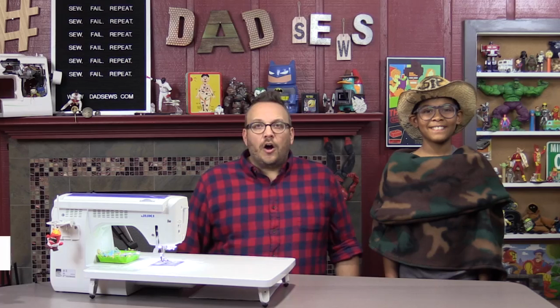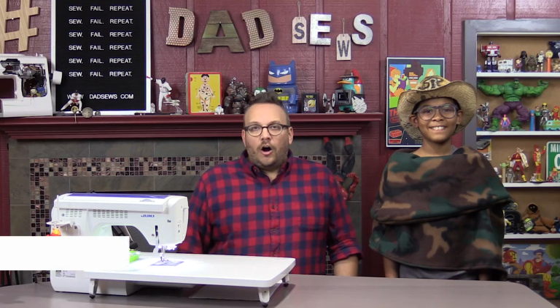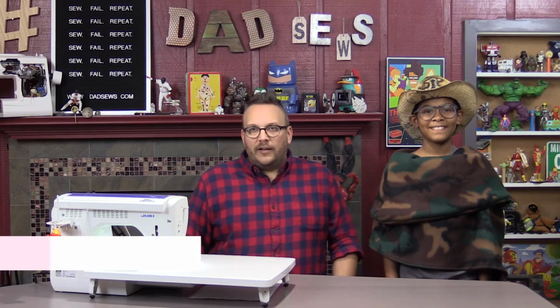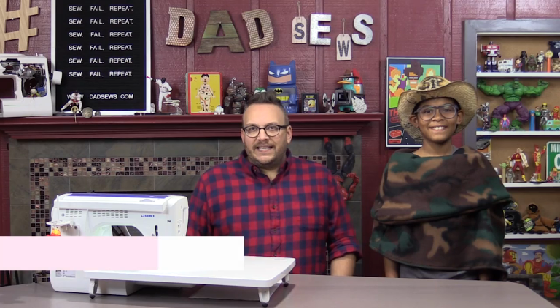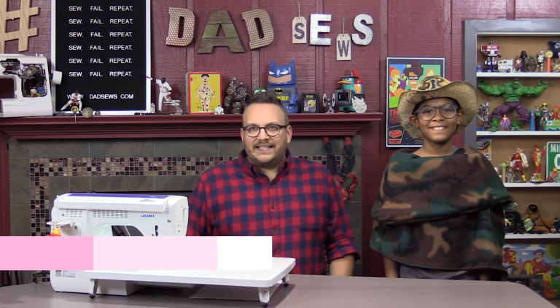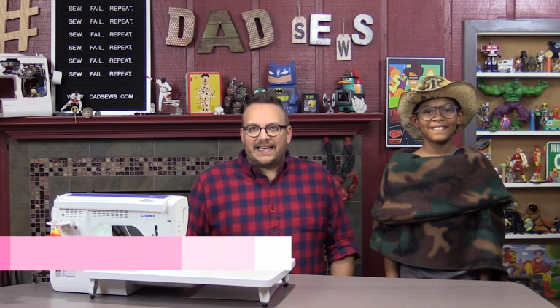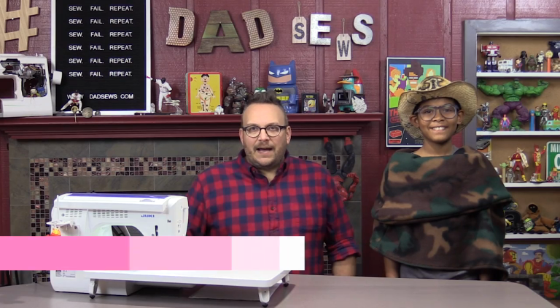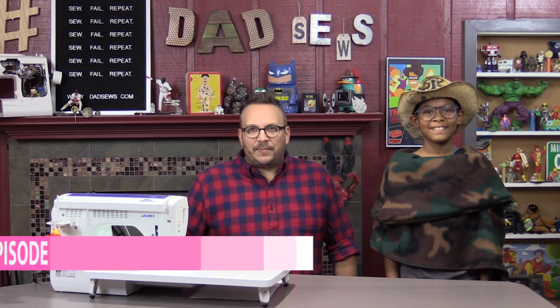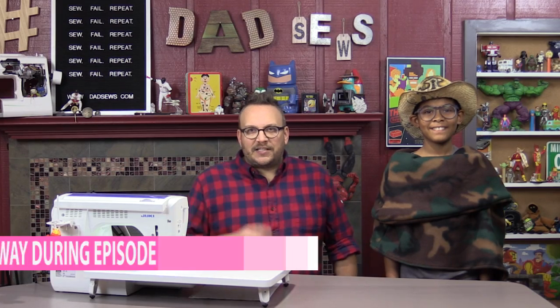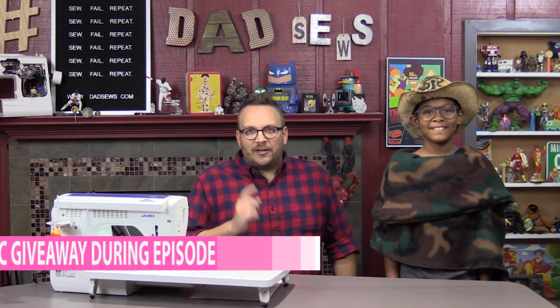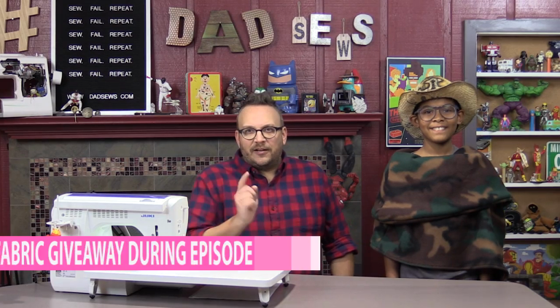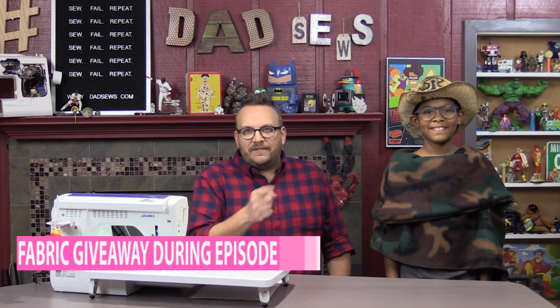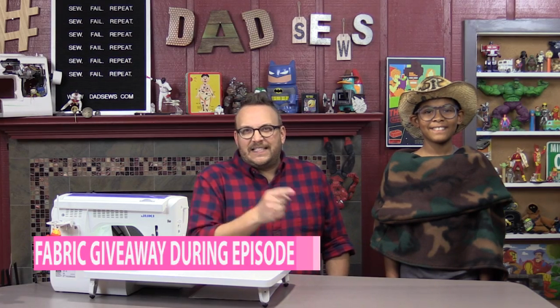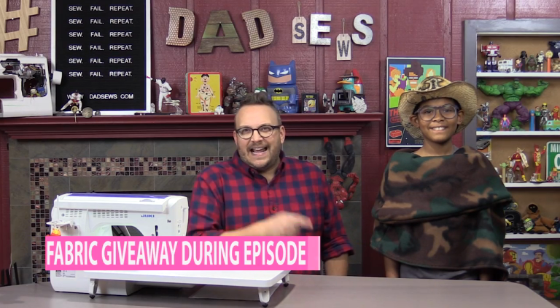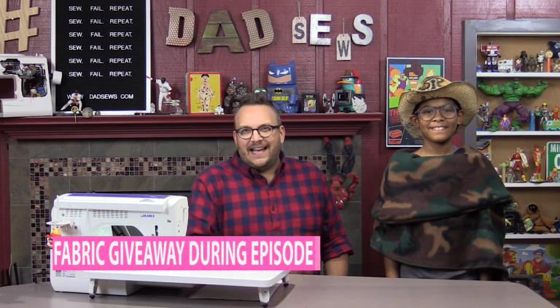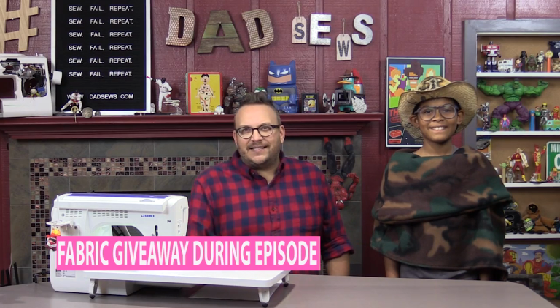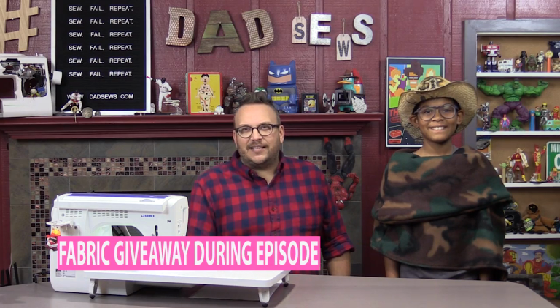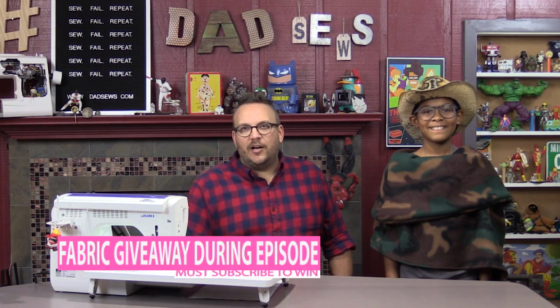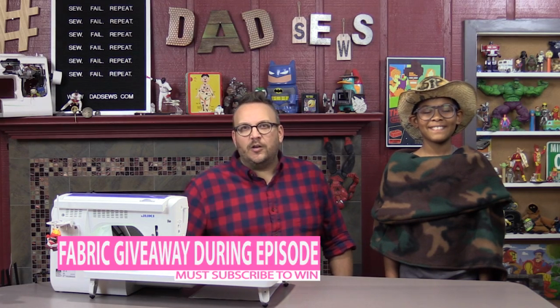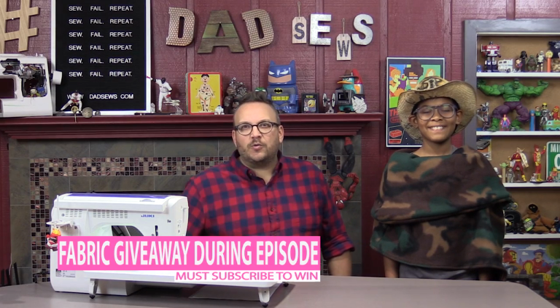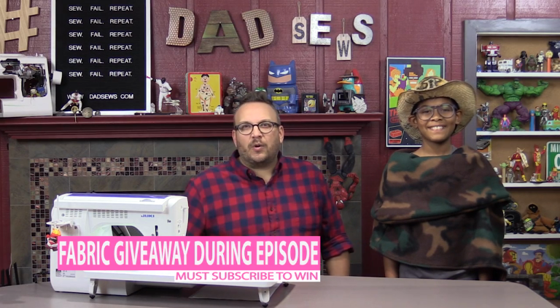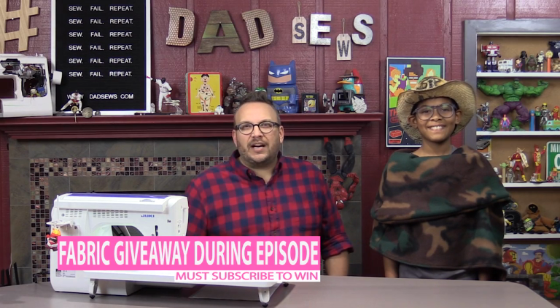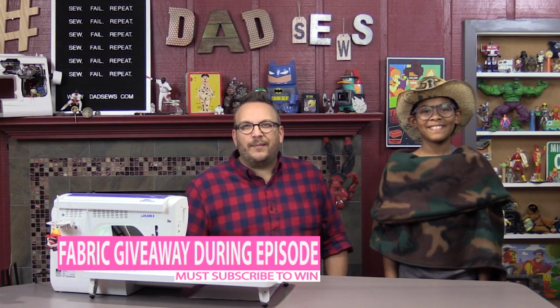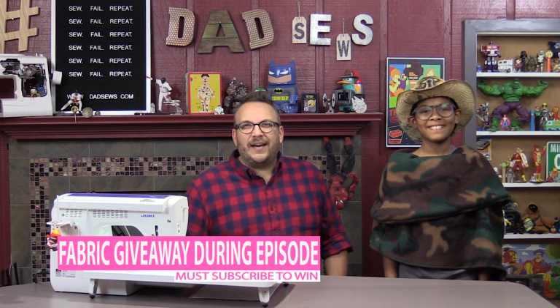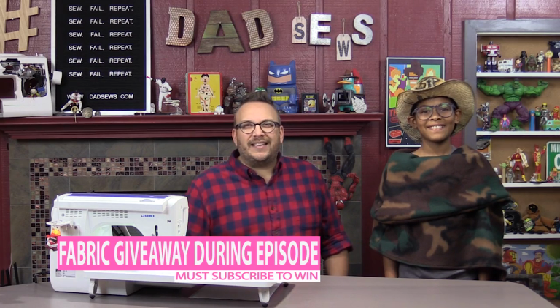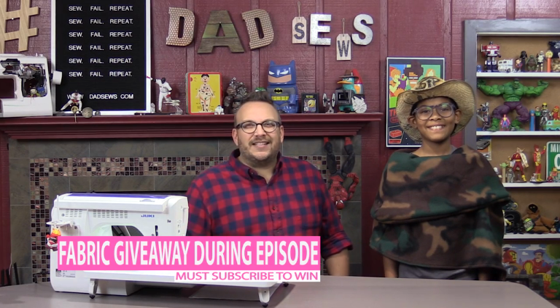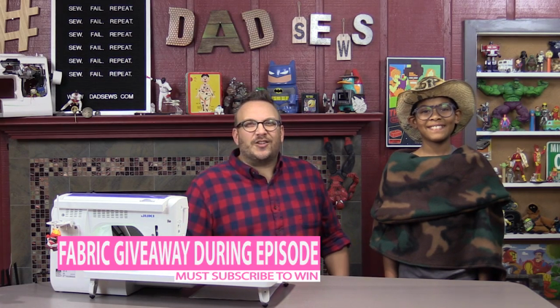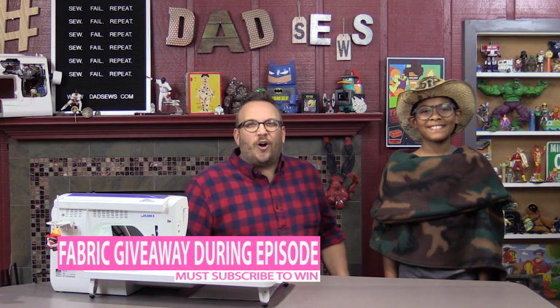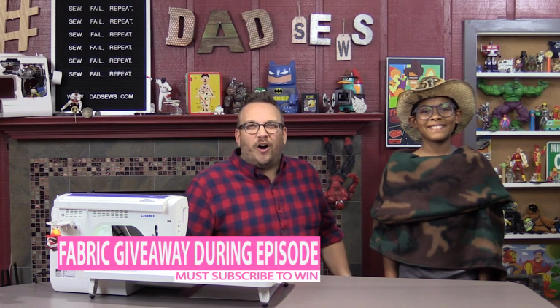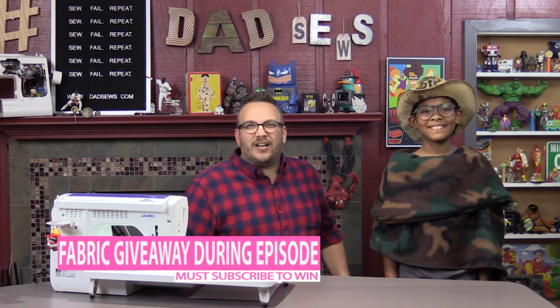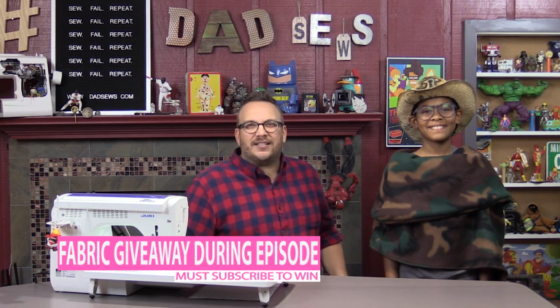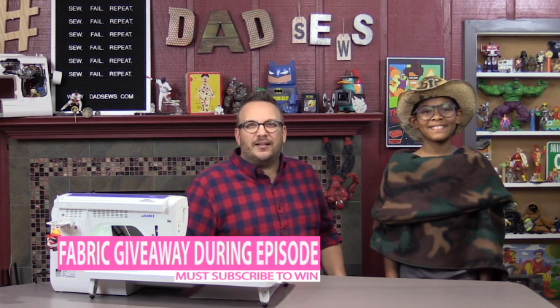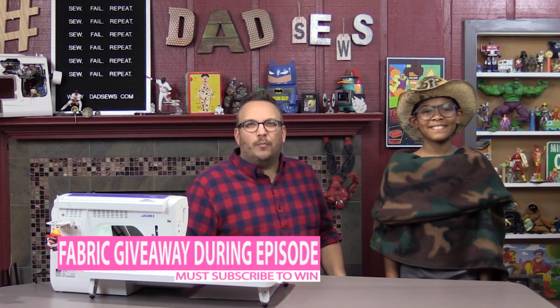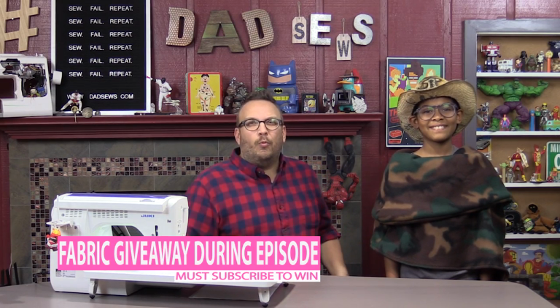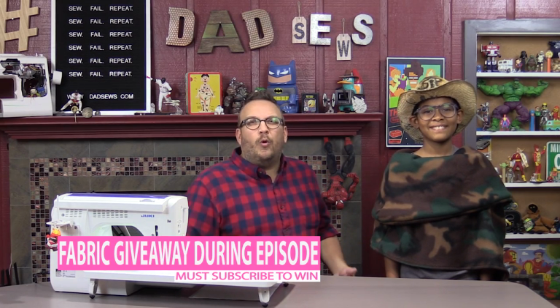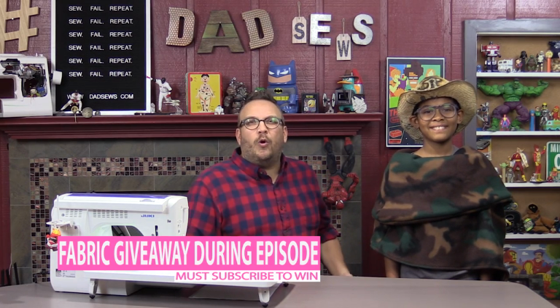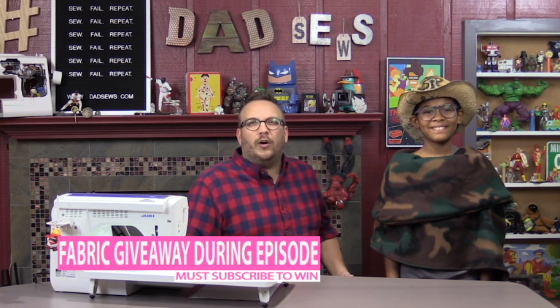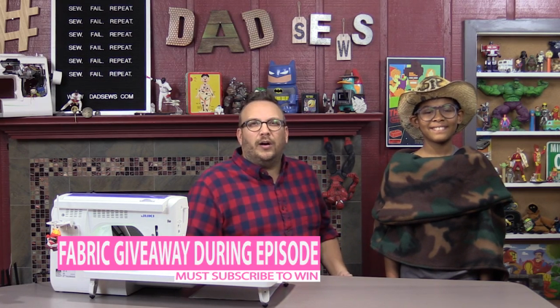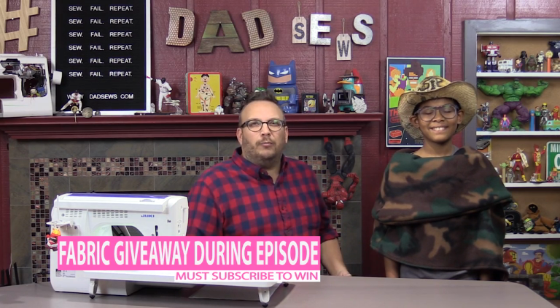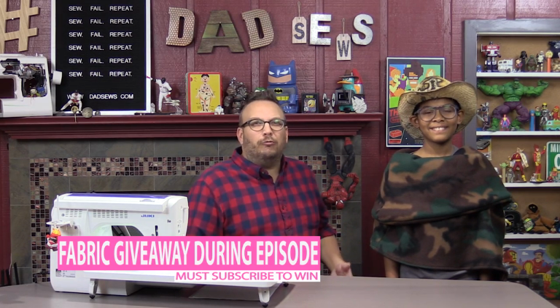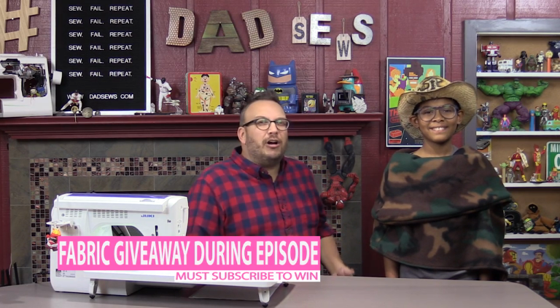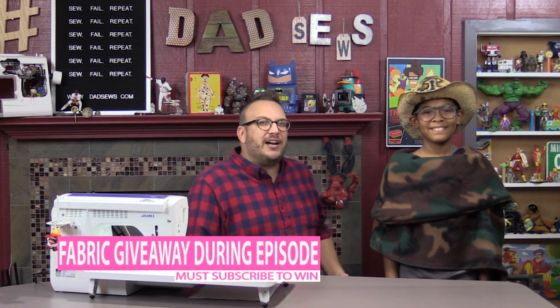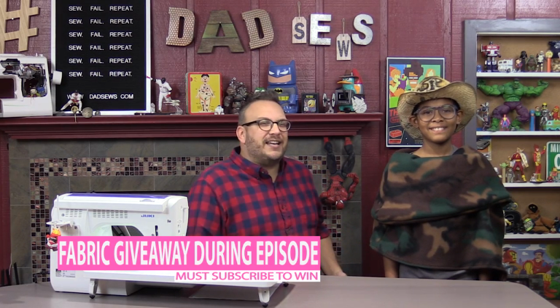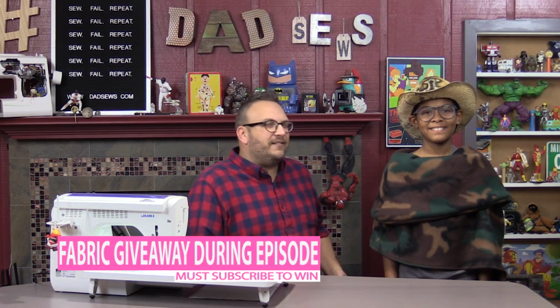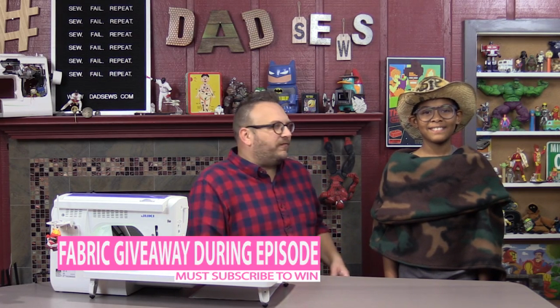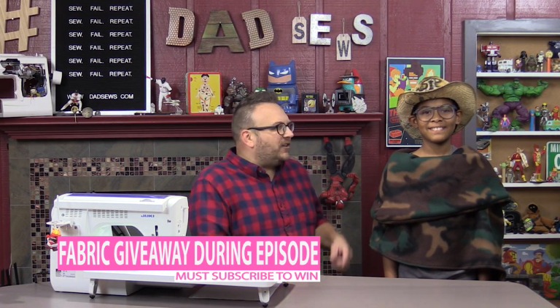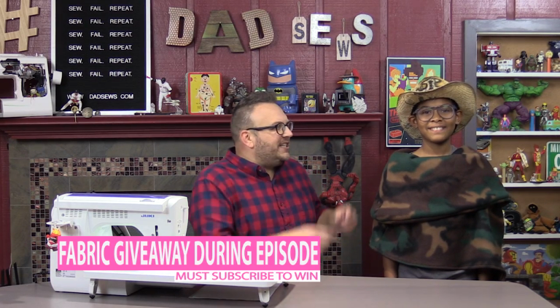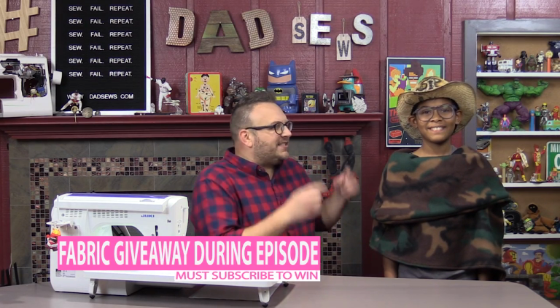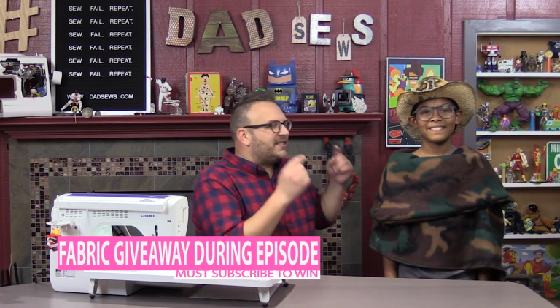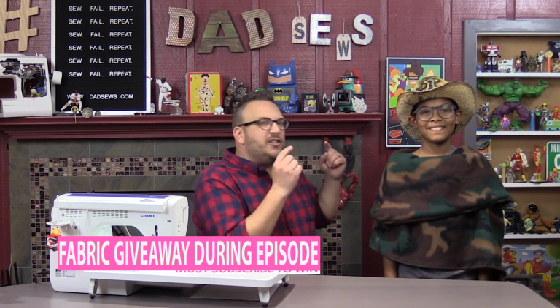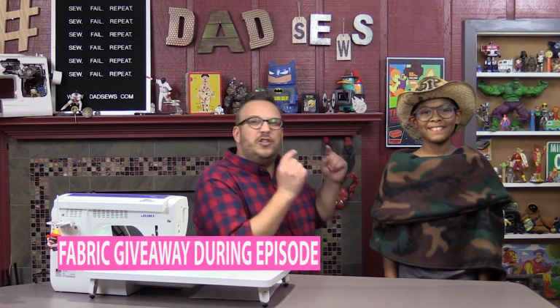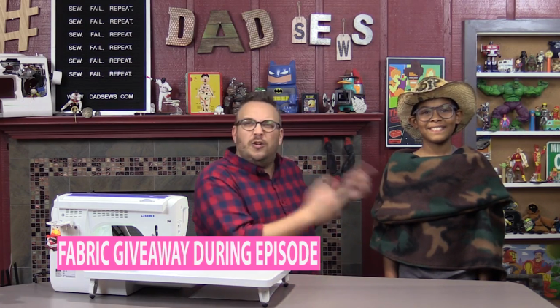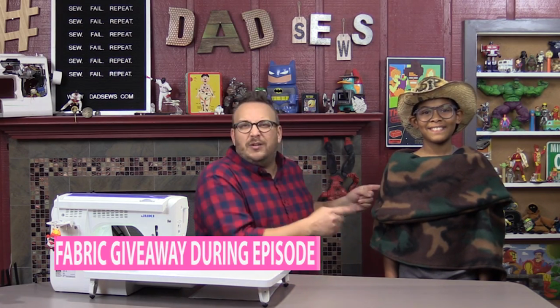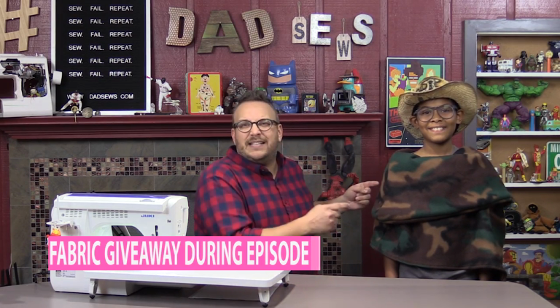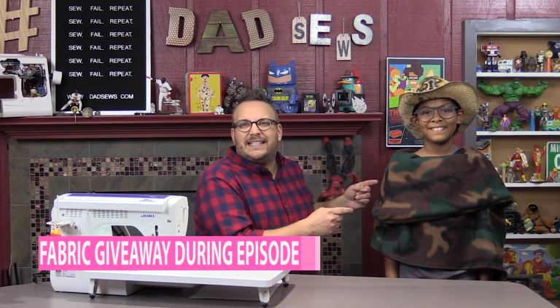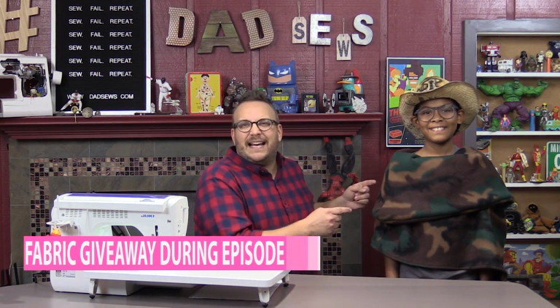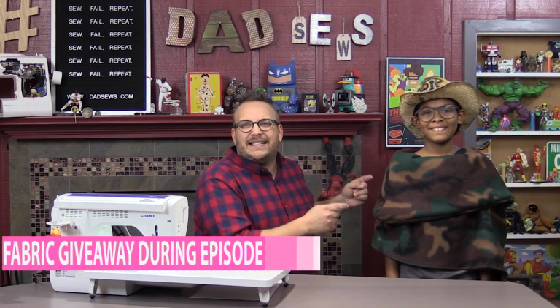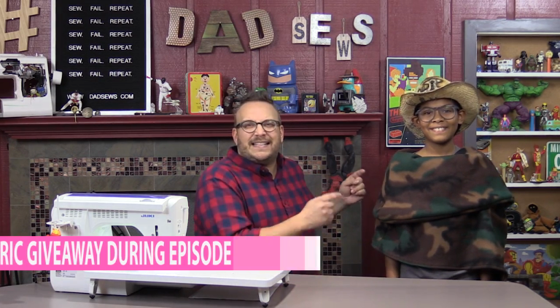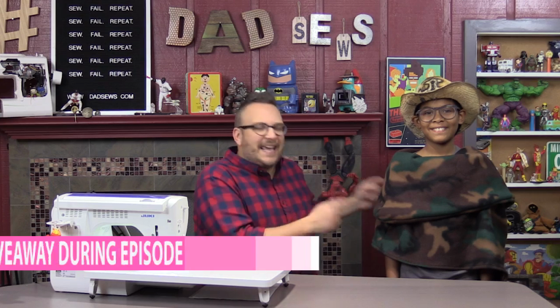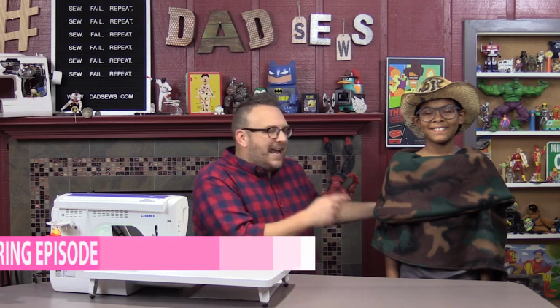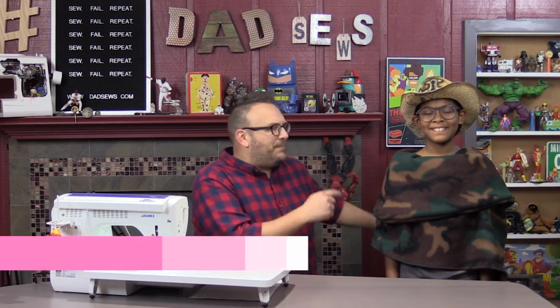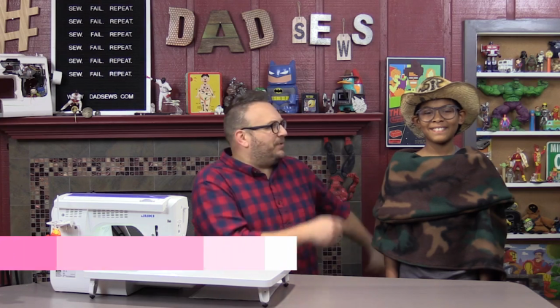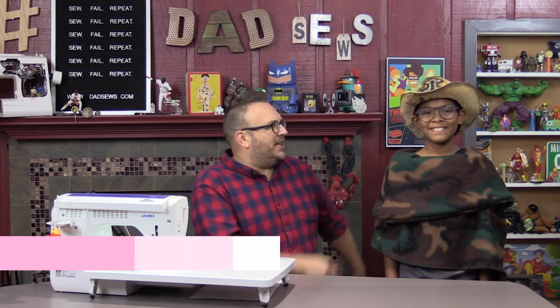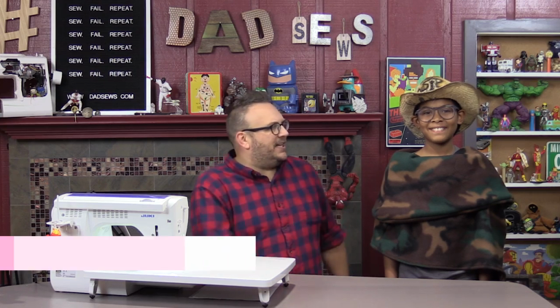On this episode of DadSews, we're going to make this awesome, warm, rugged, fleece unisex capelet.